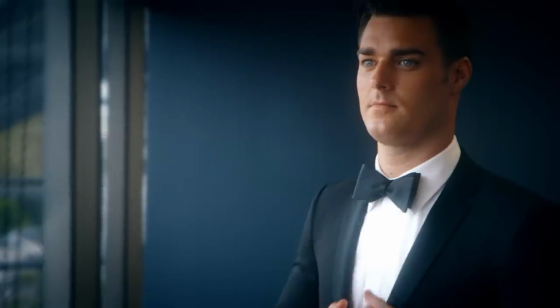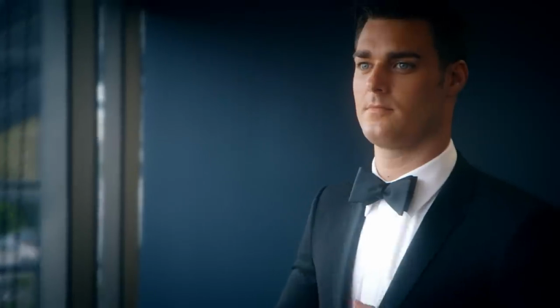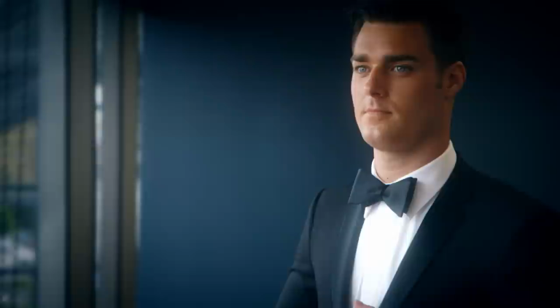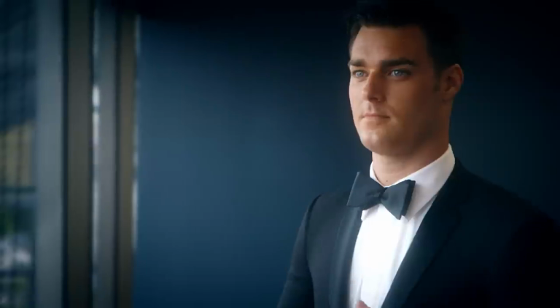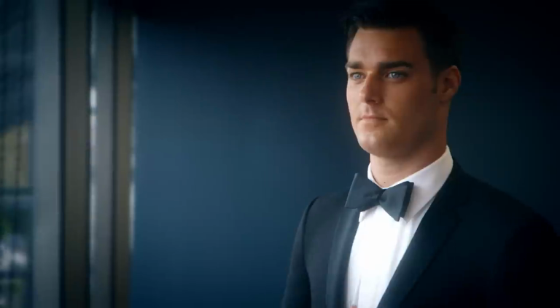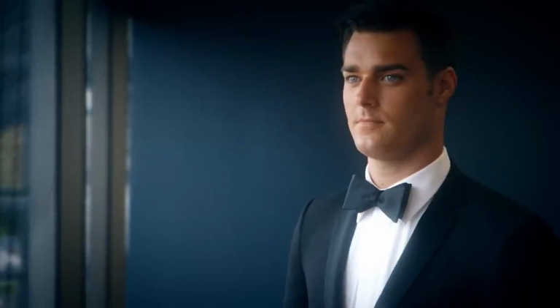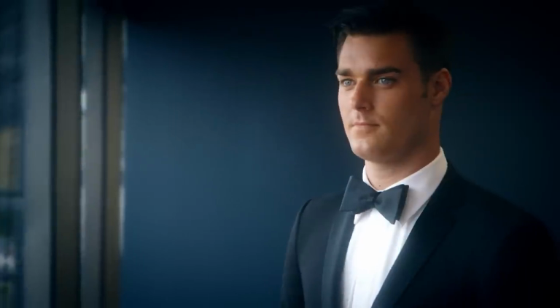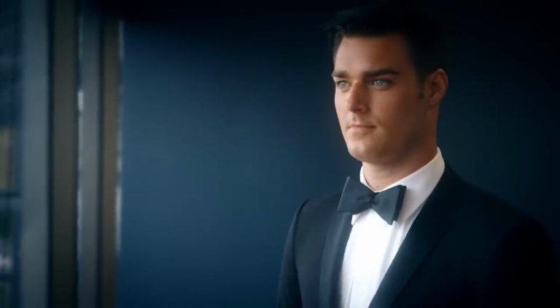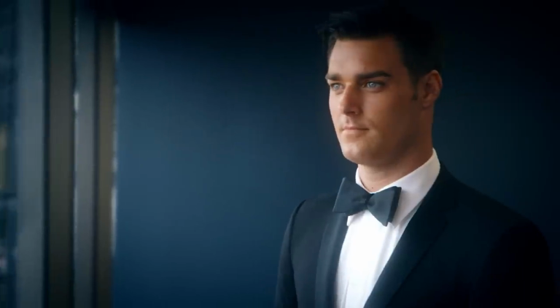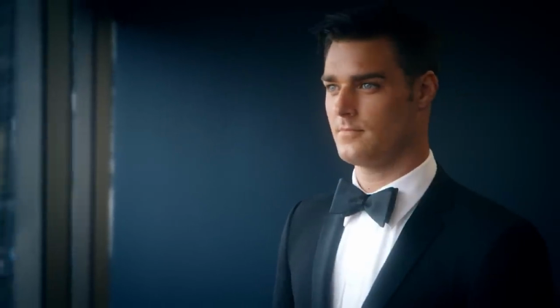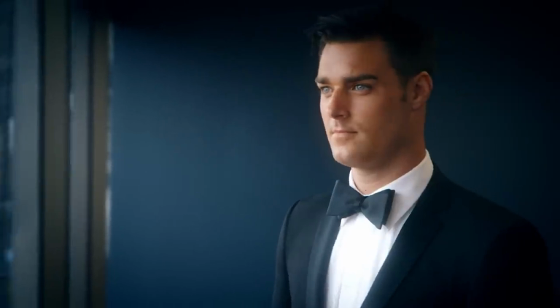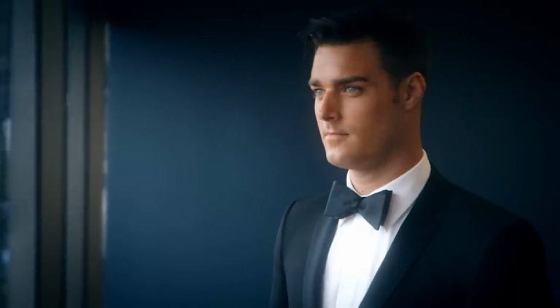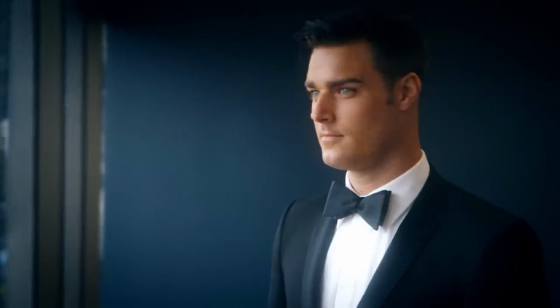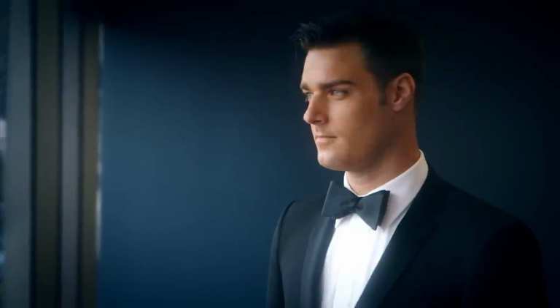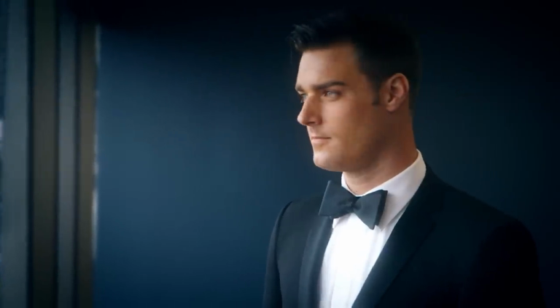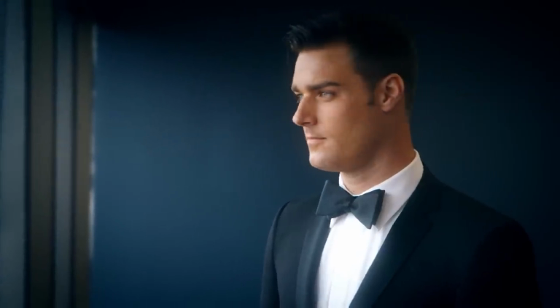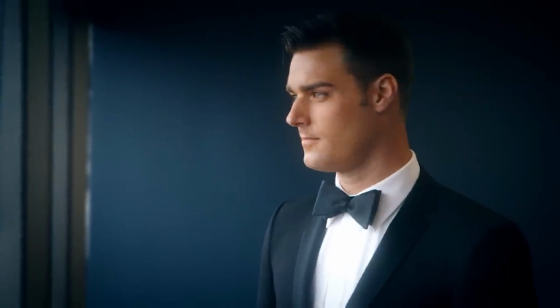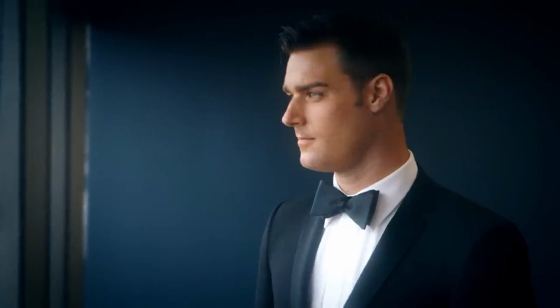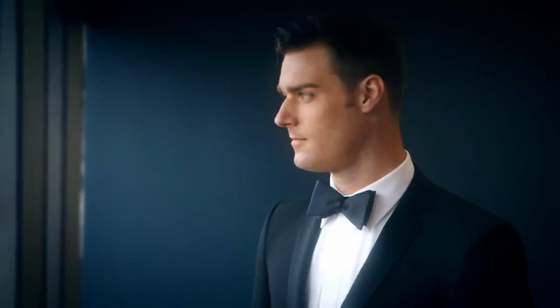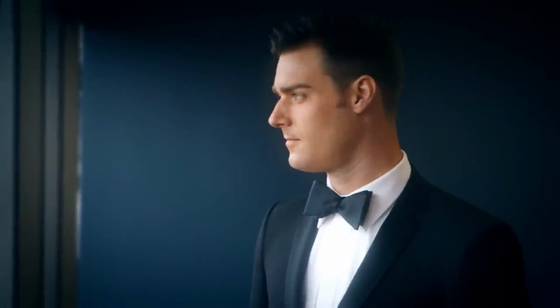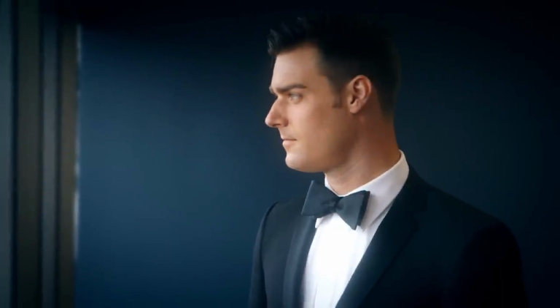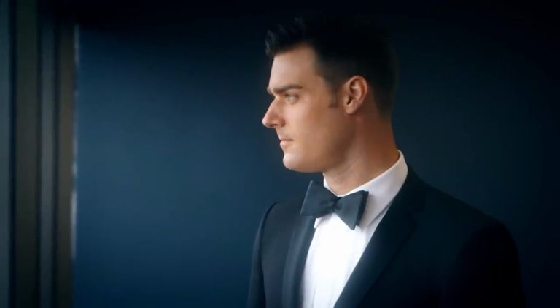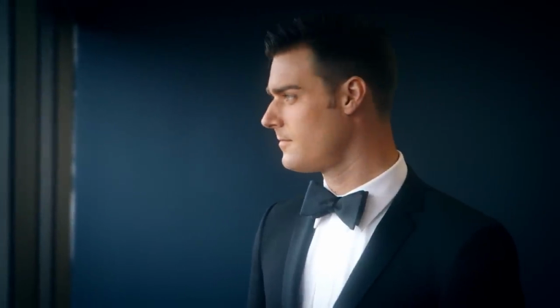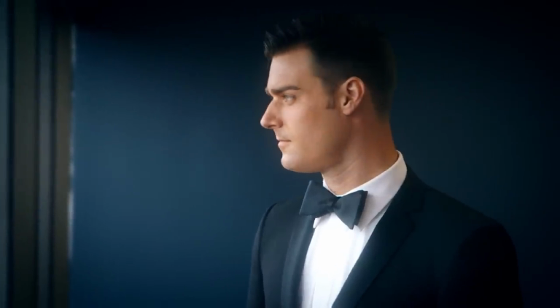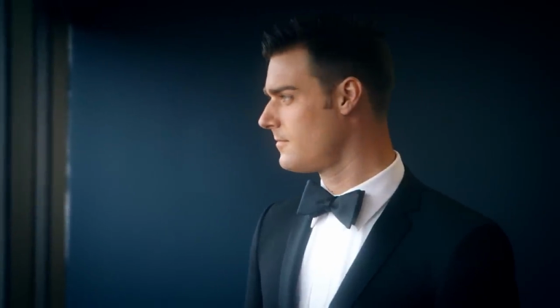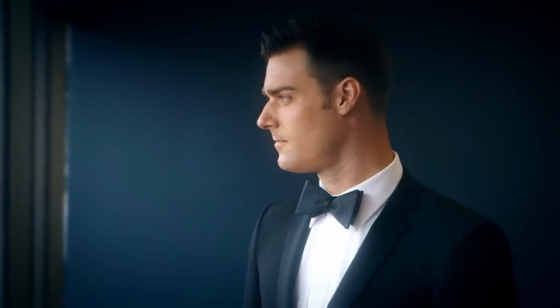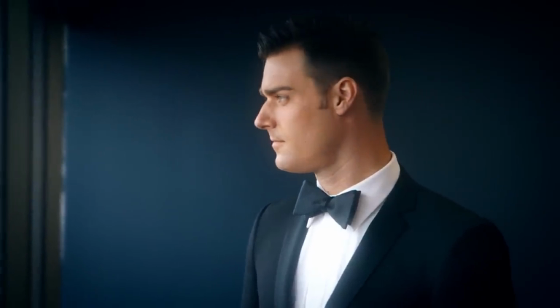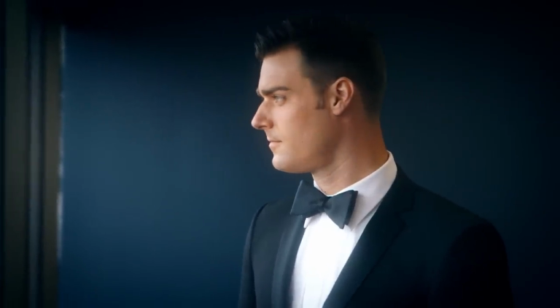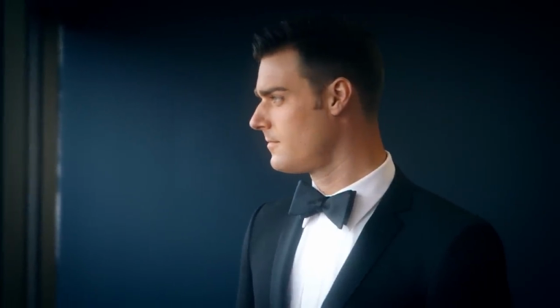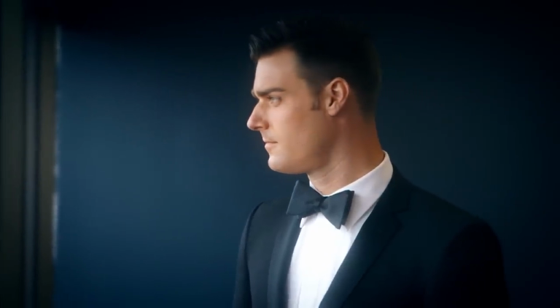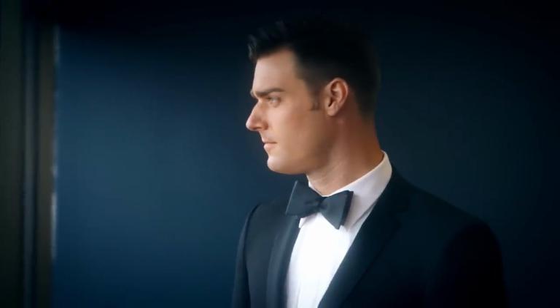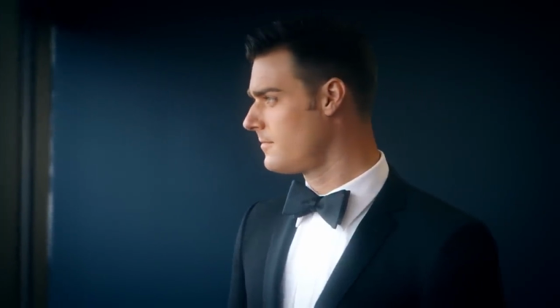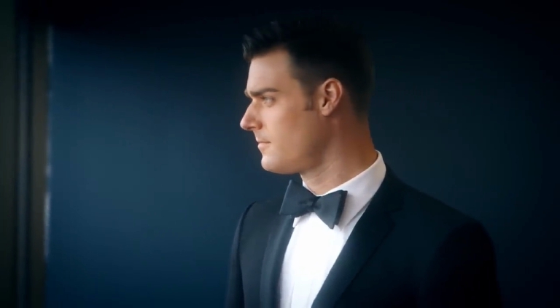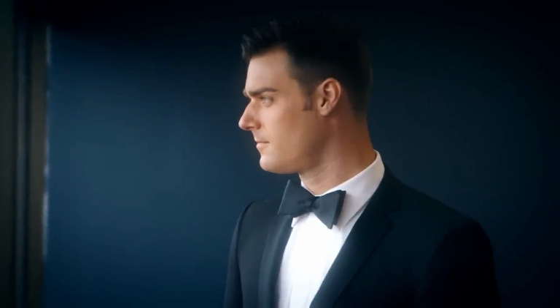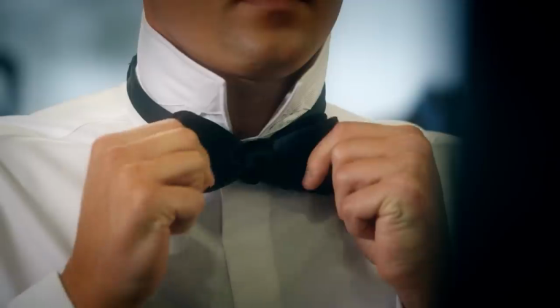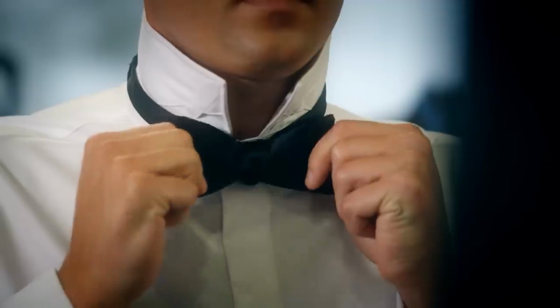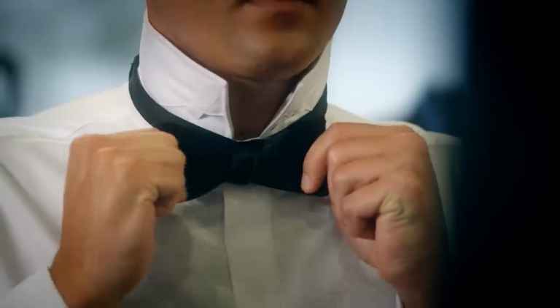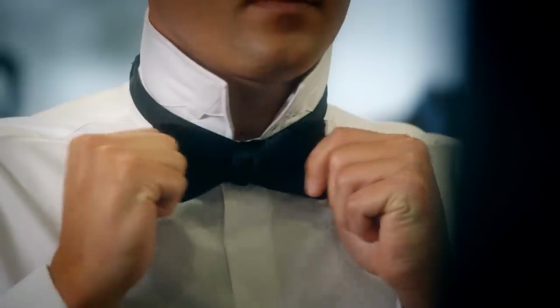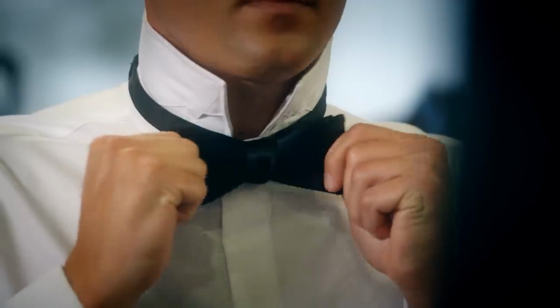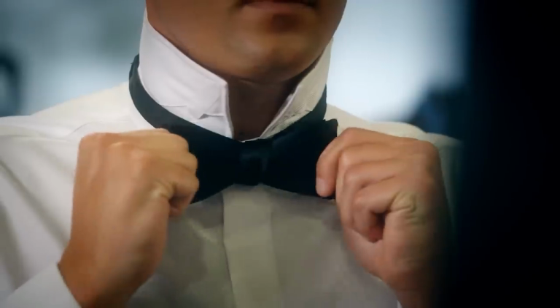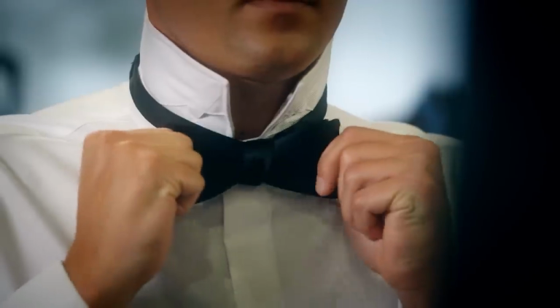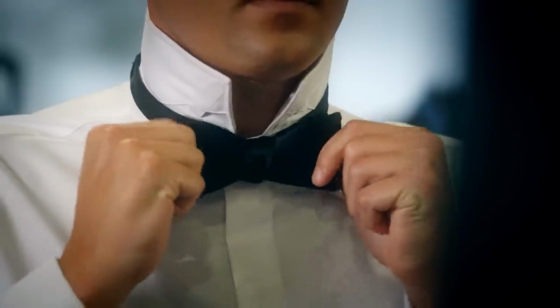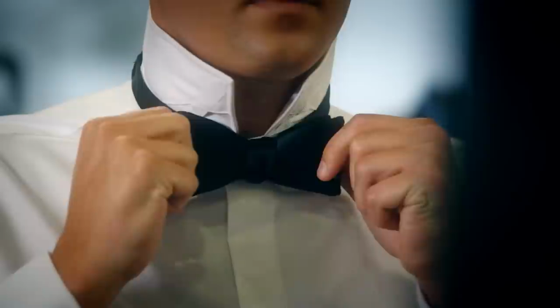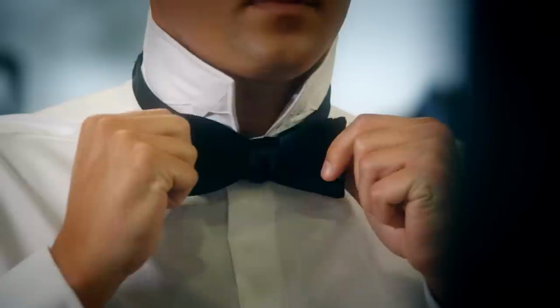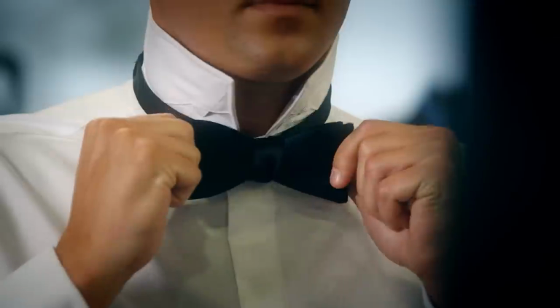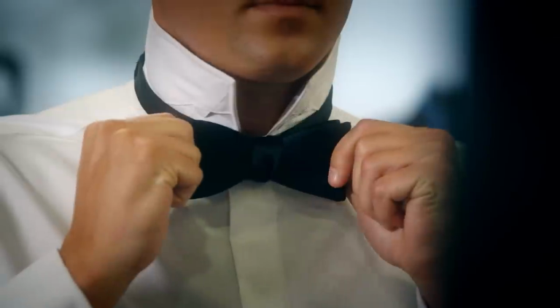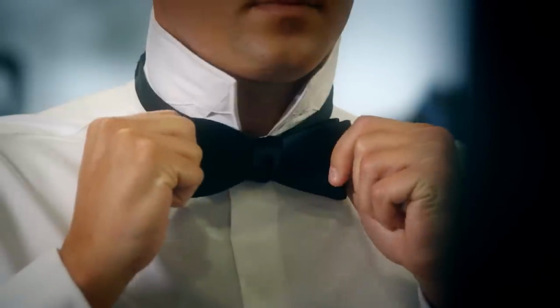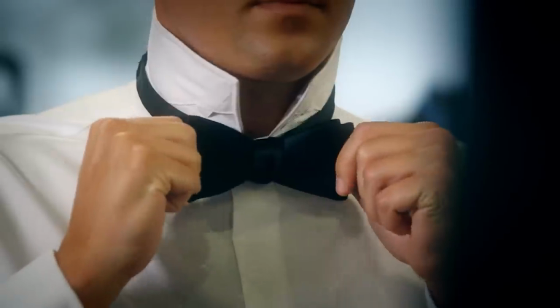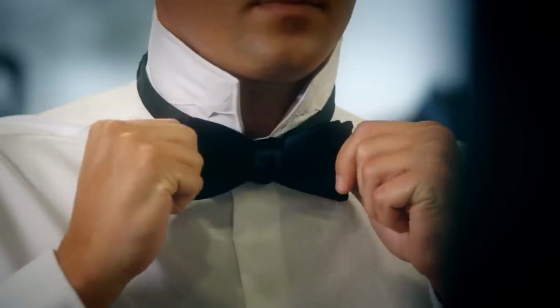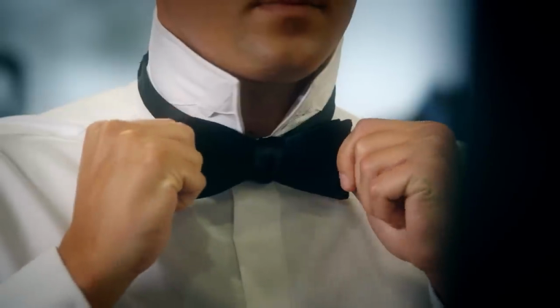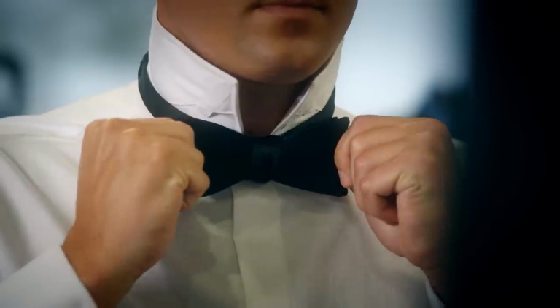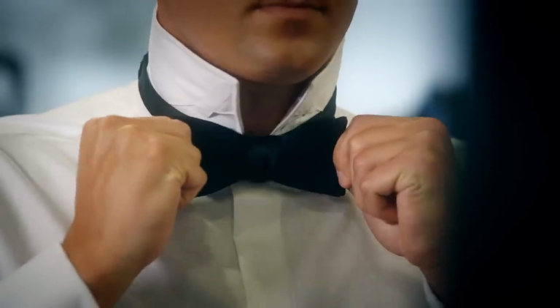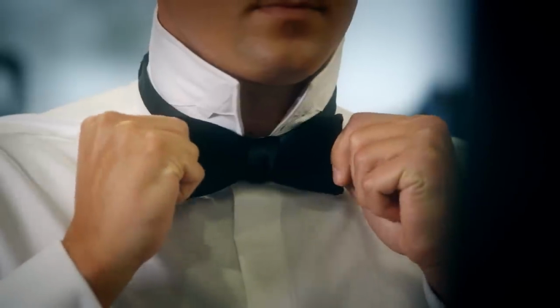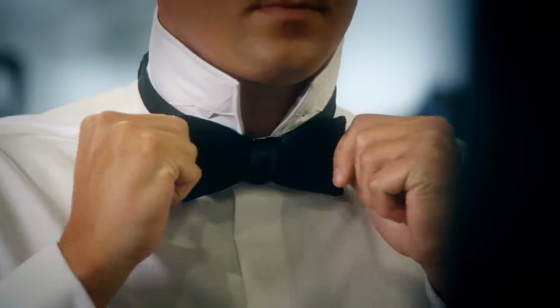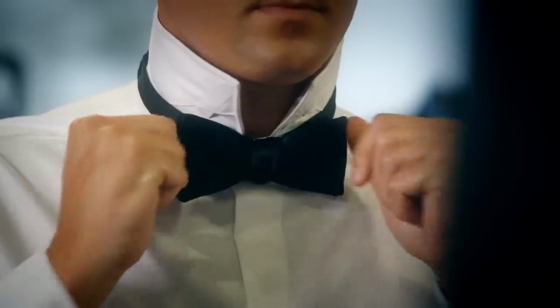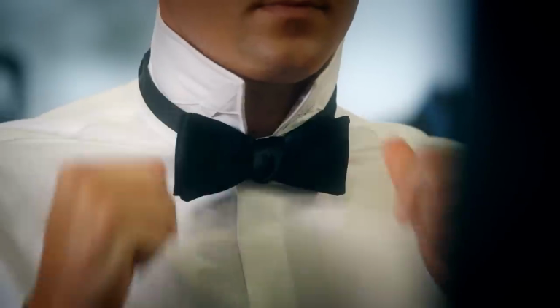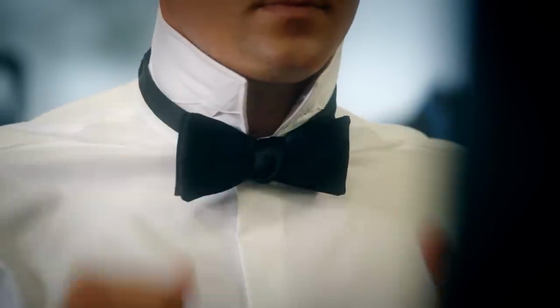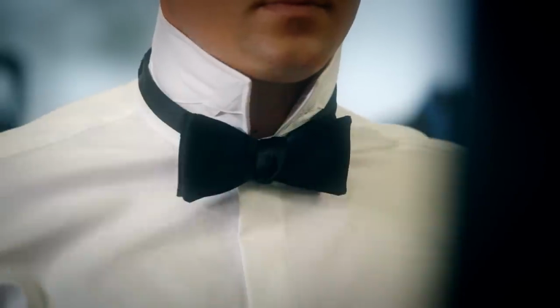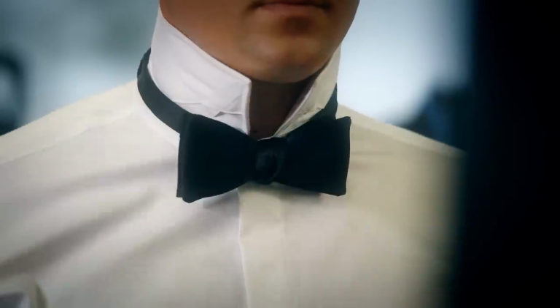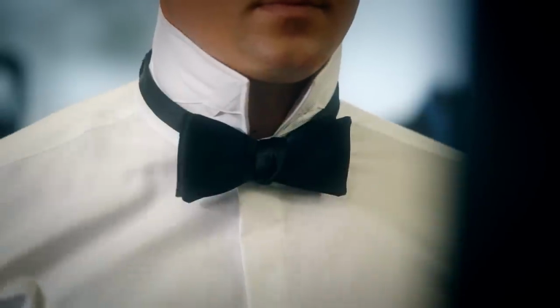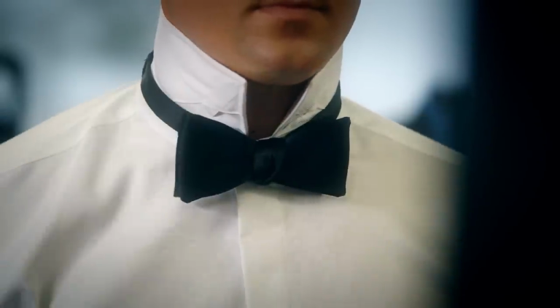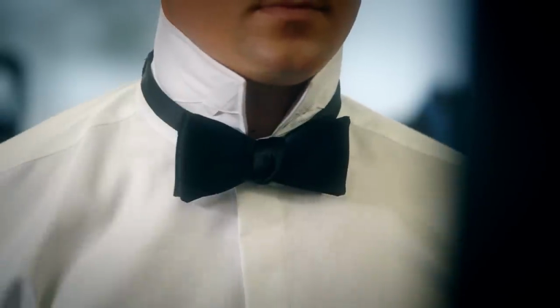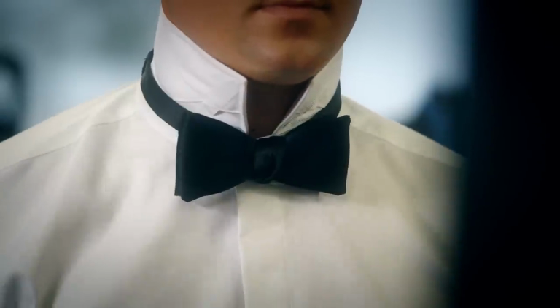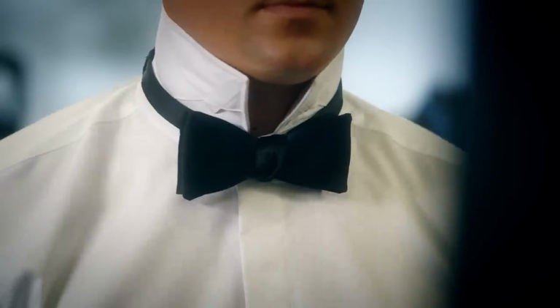The bow tie can be one of the more intimidating knots to tie, but if you follow these easy steps, it's actually not that hard.